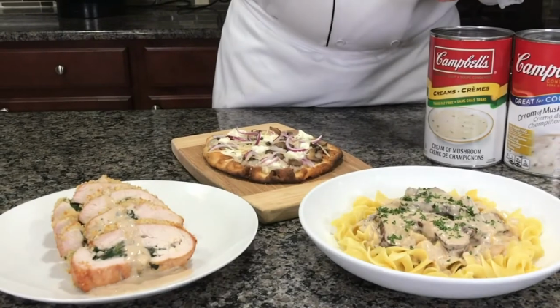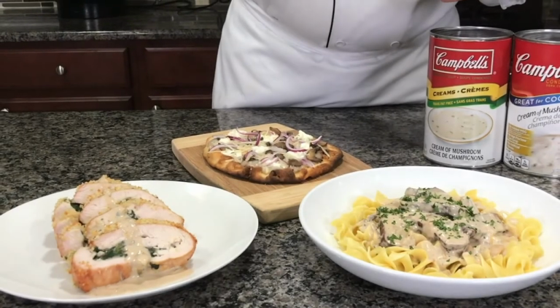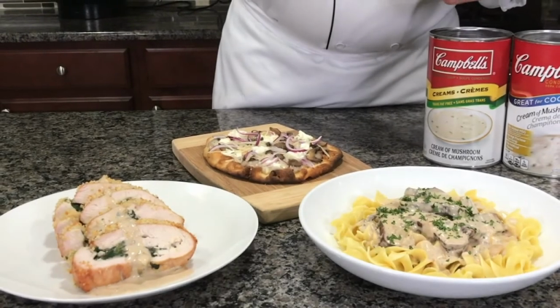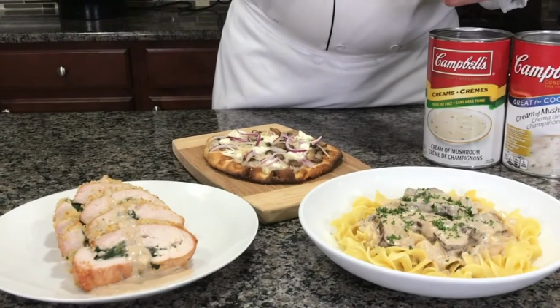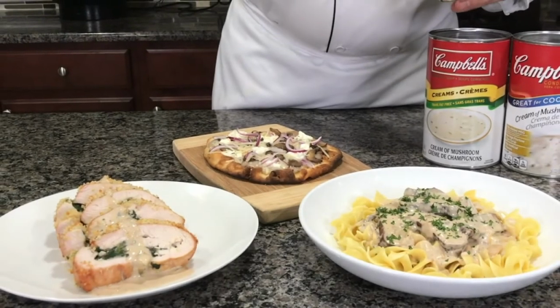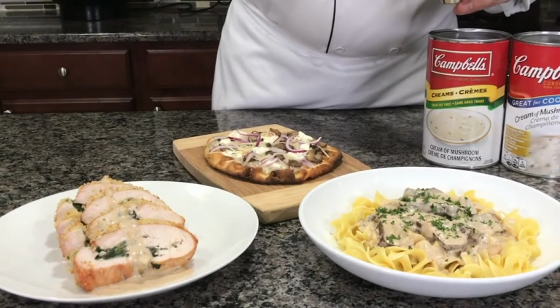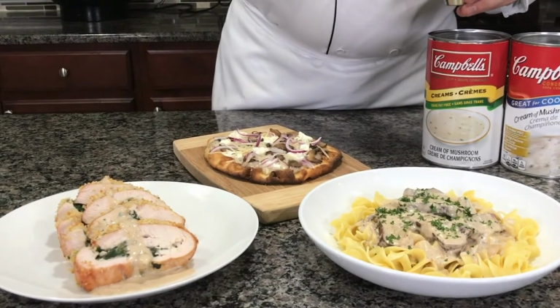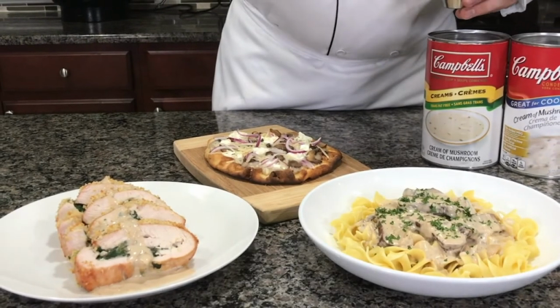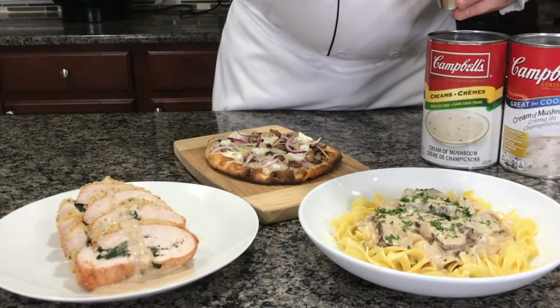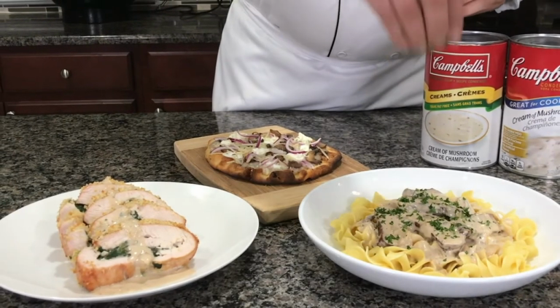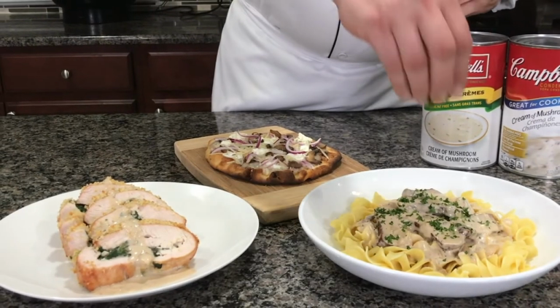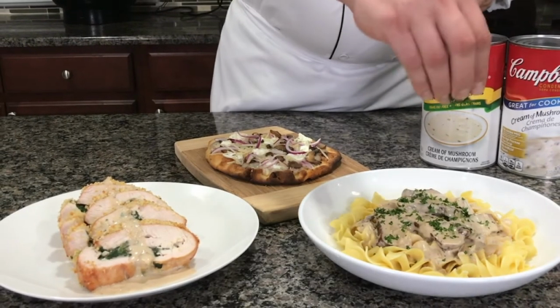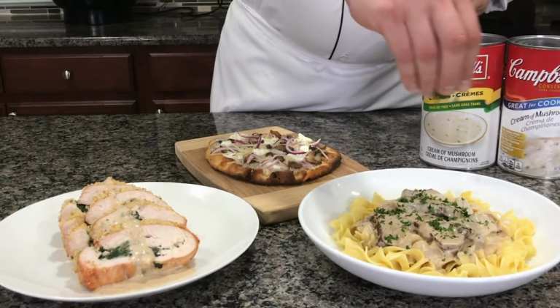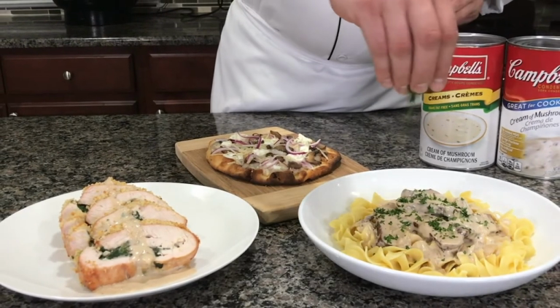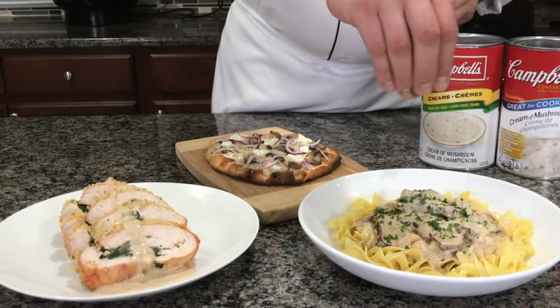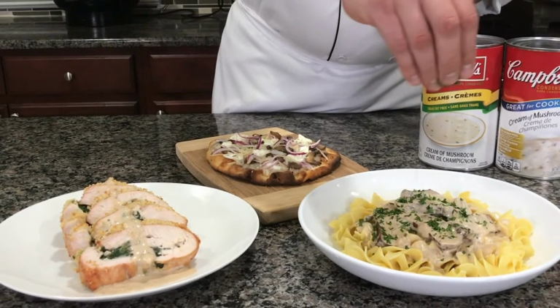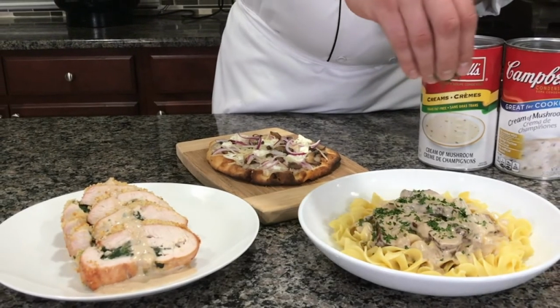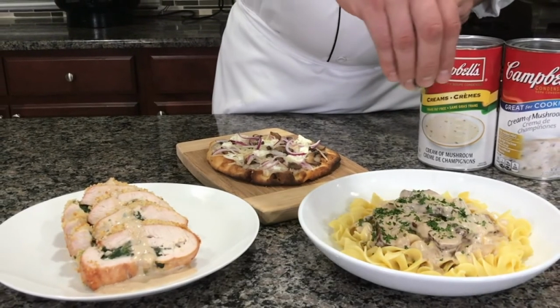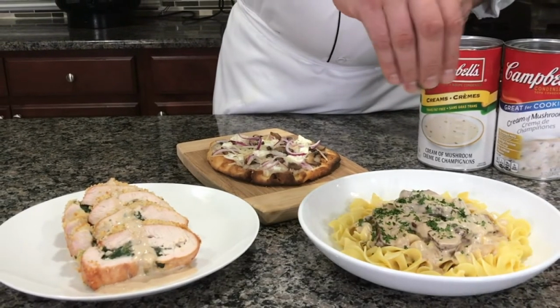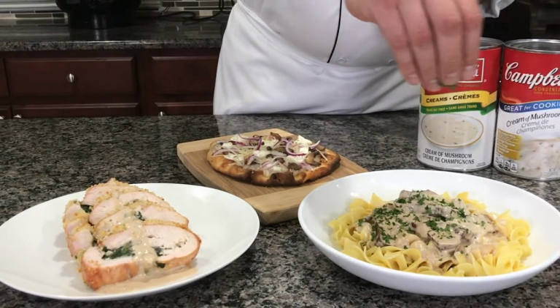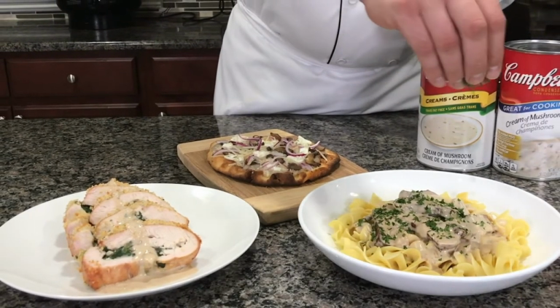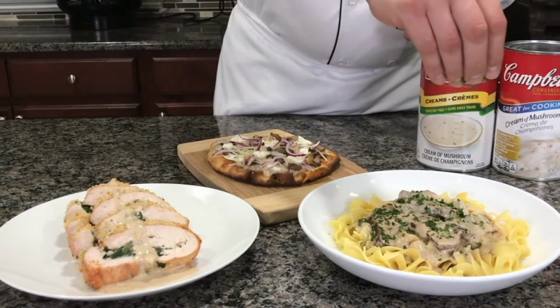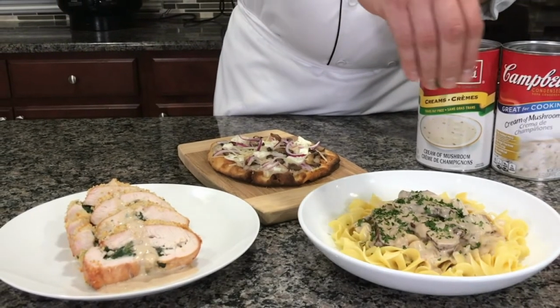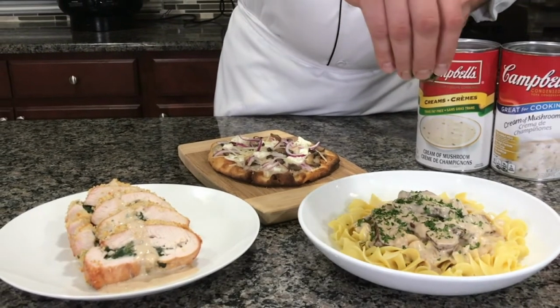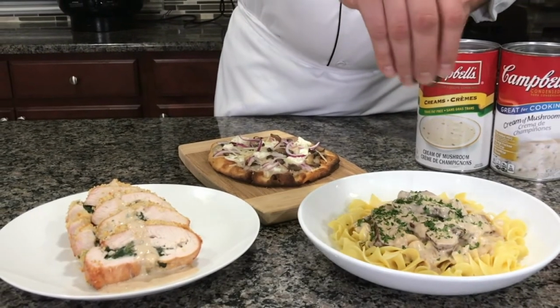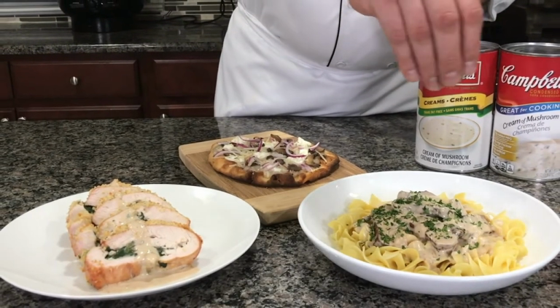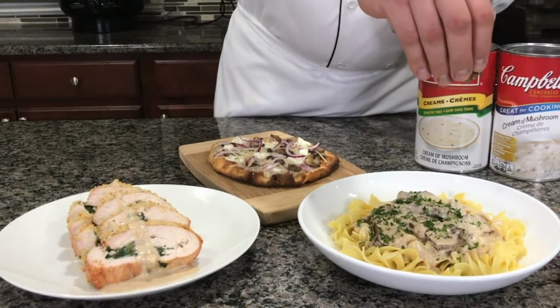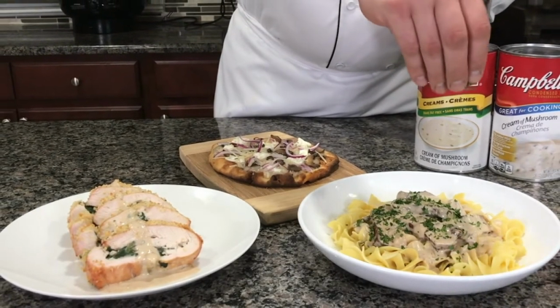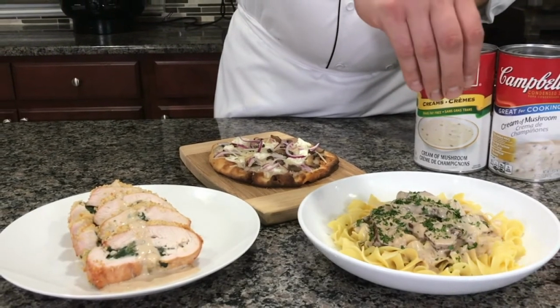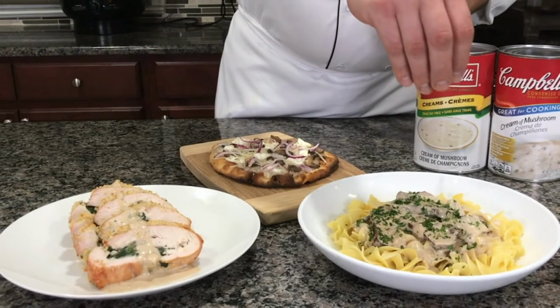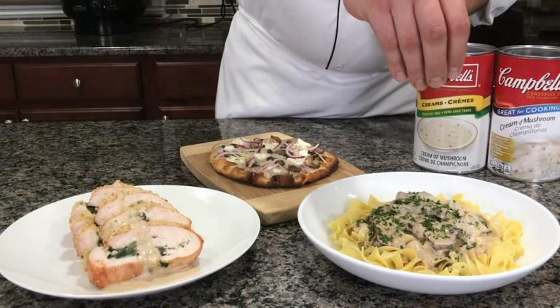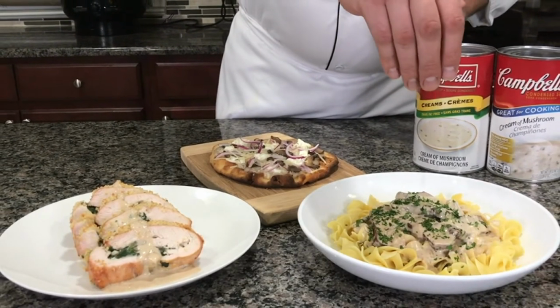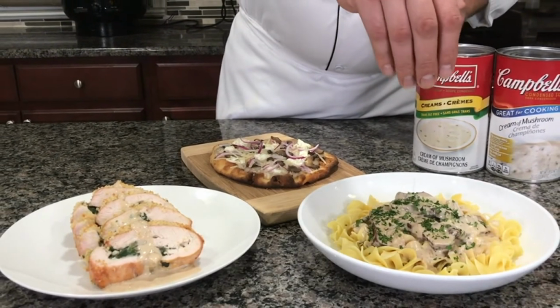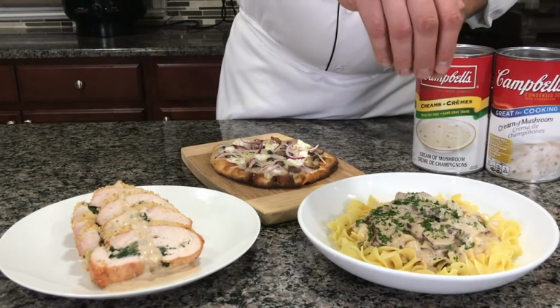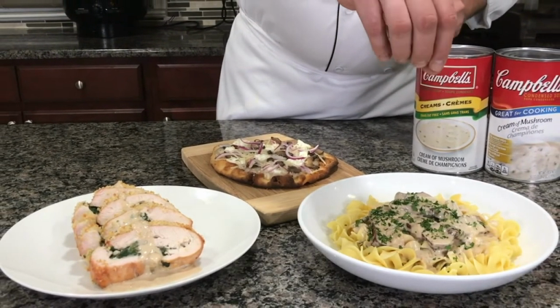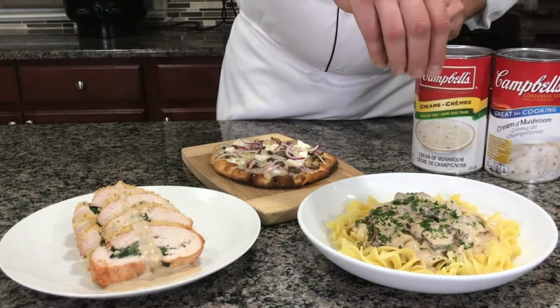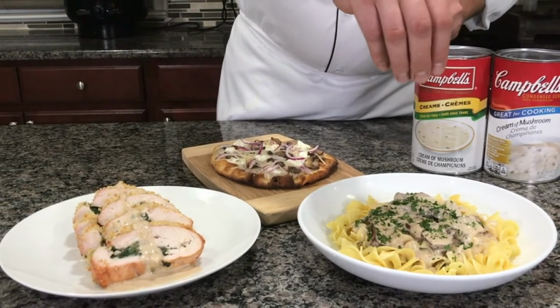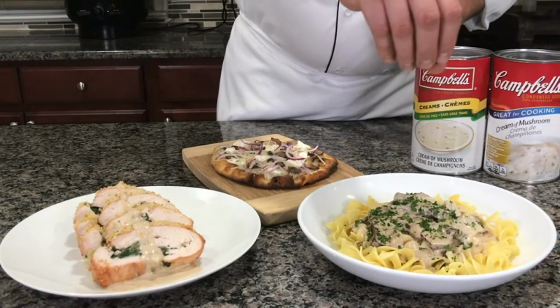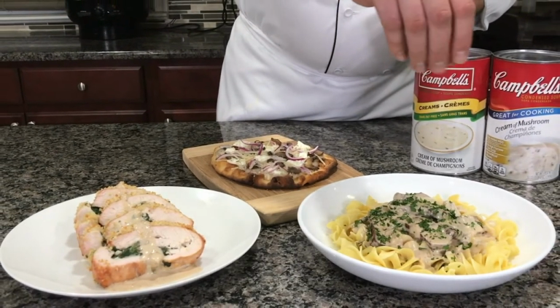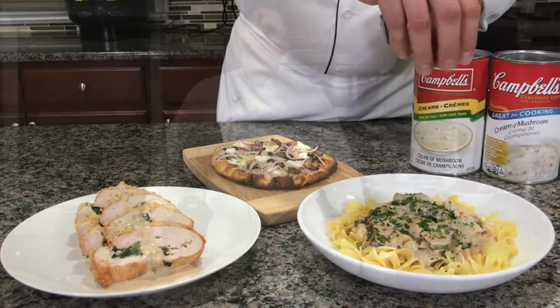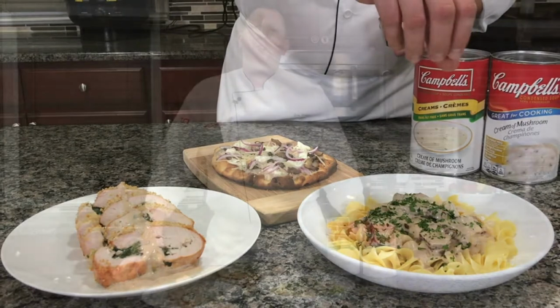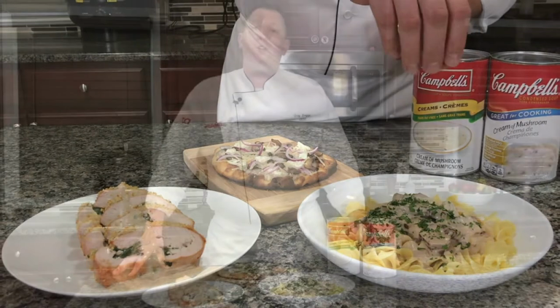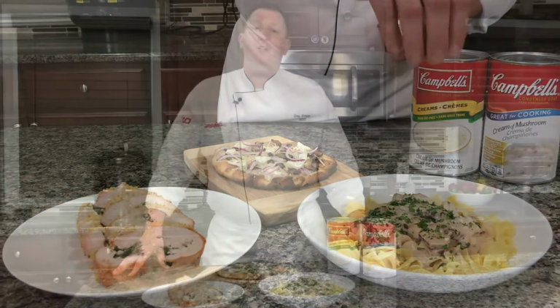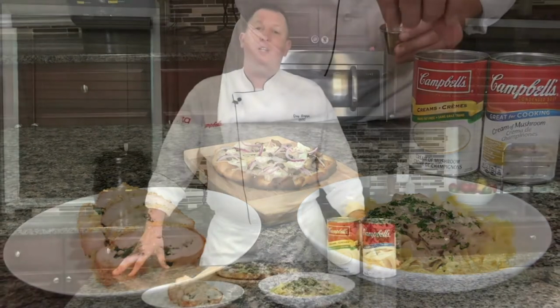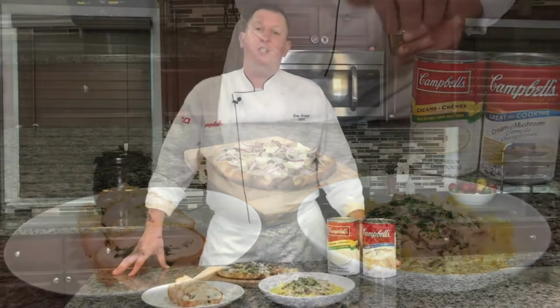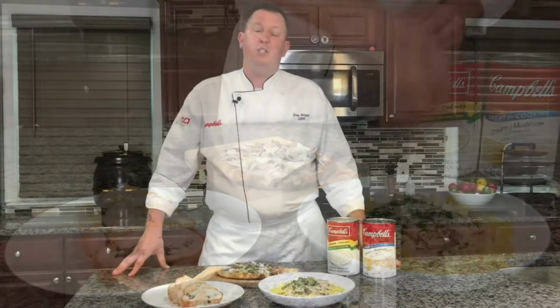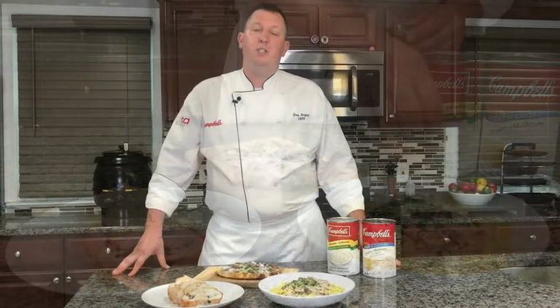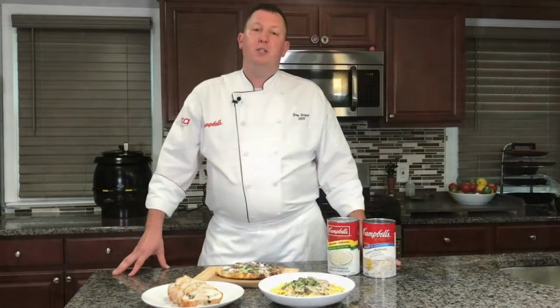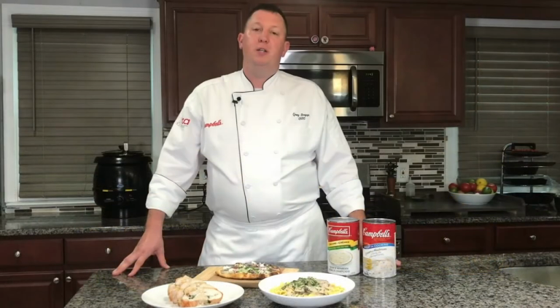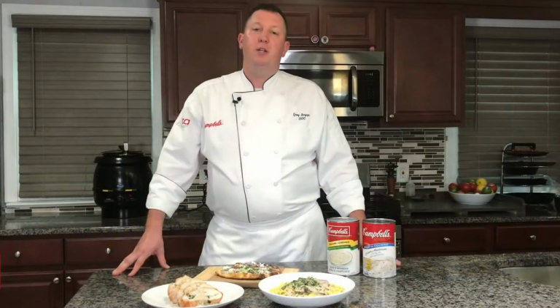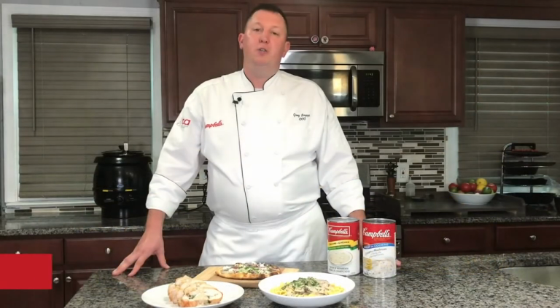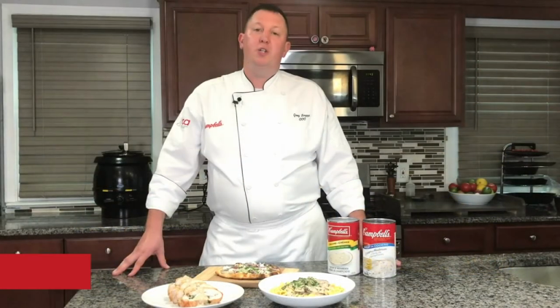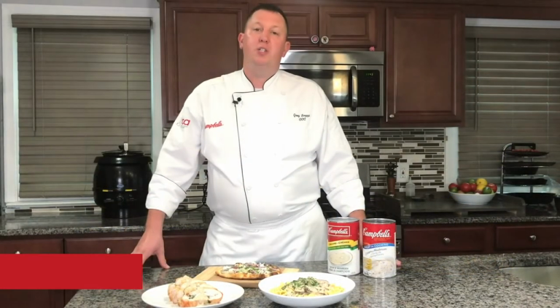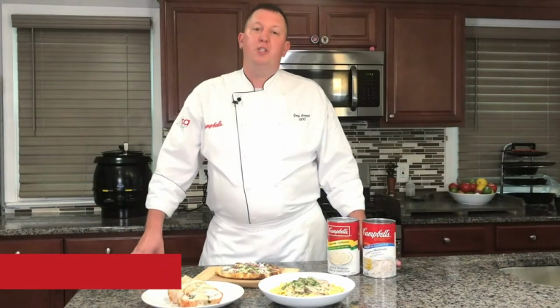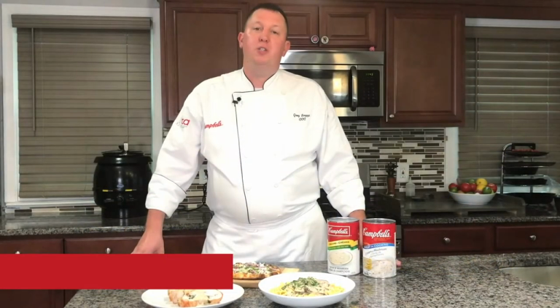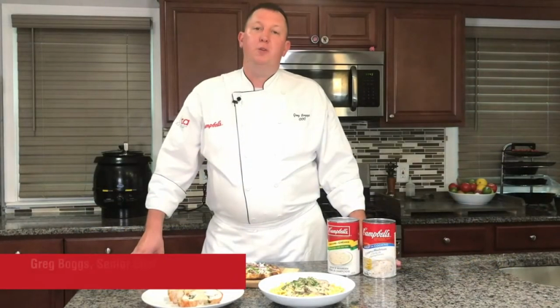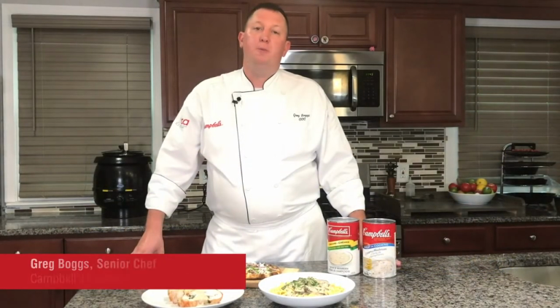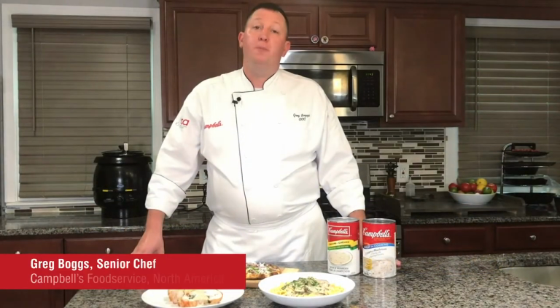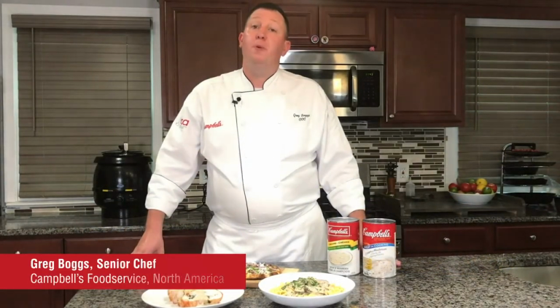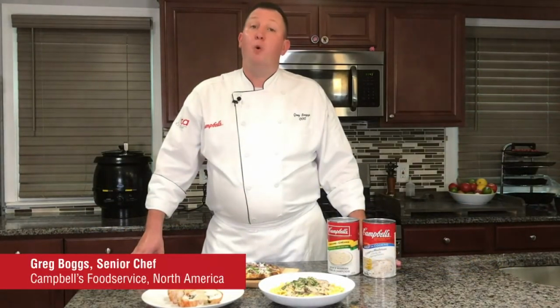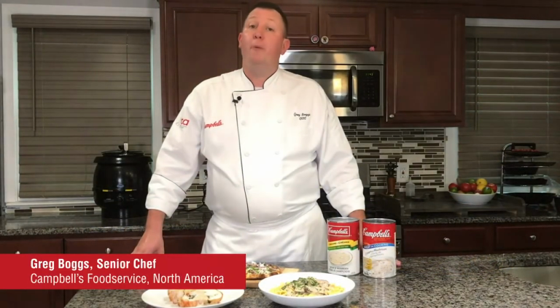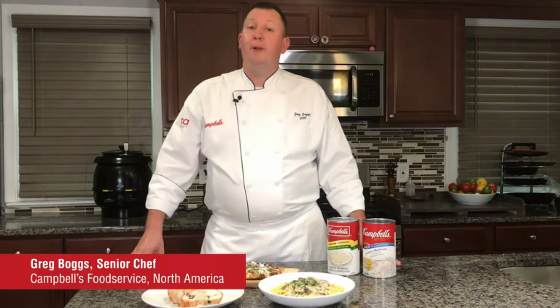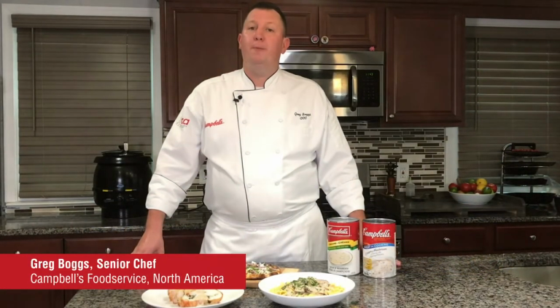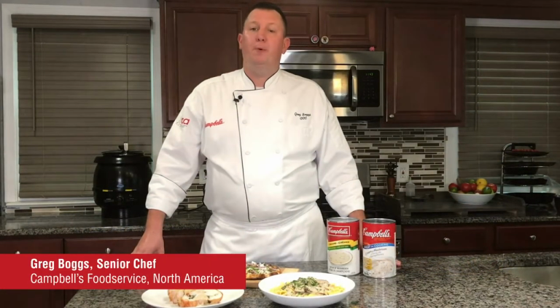Campbell's has been around for 150 years making soup with the mission of delivering delicious and nutritious soup to more people.